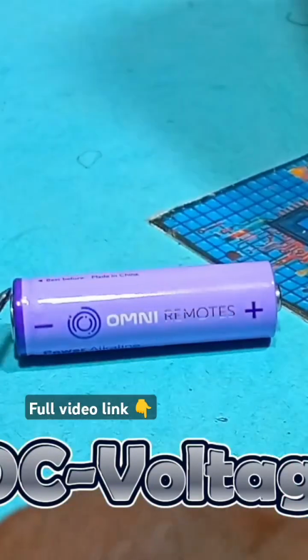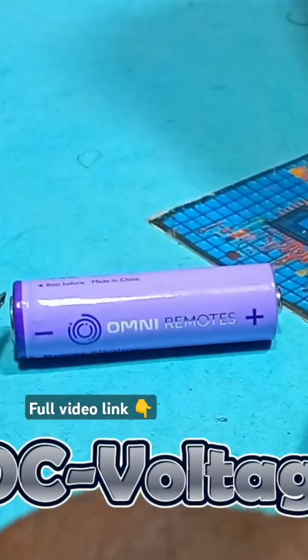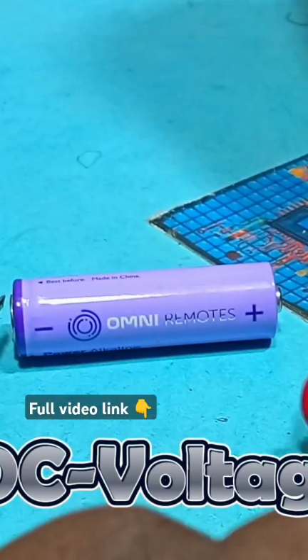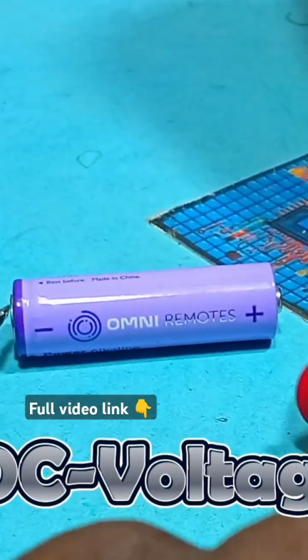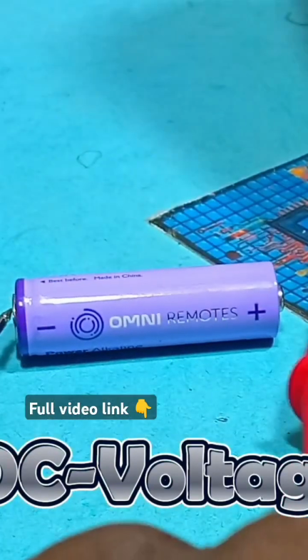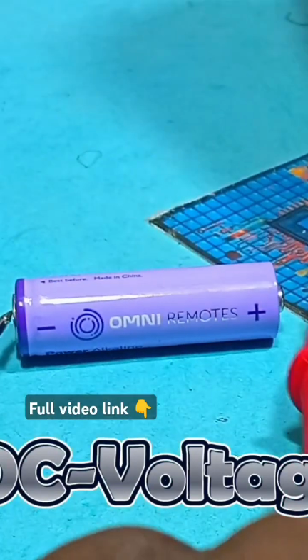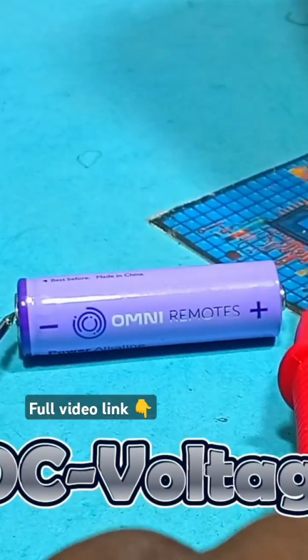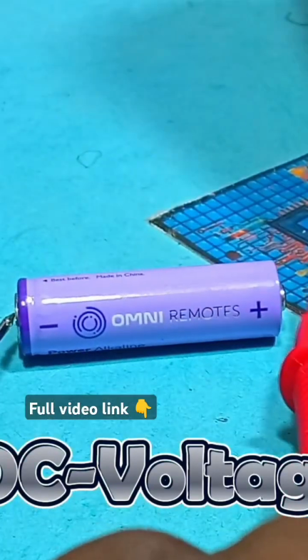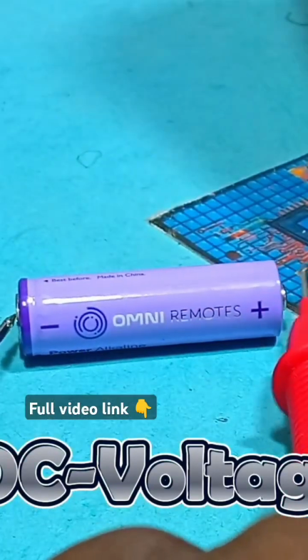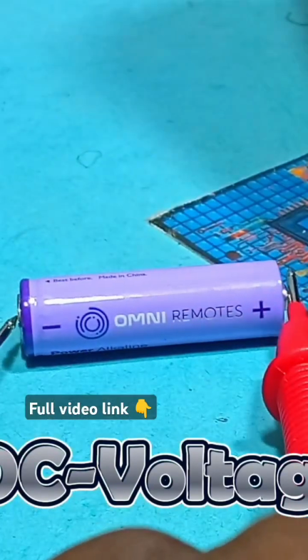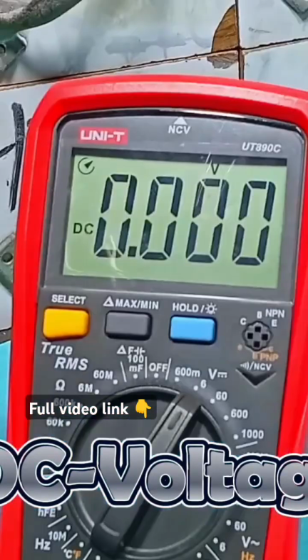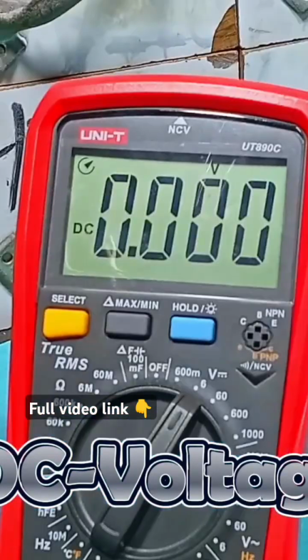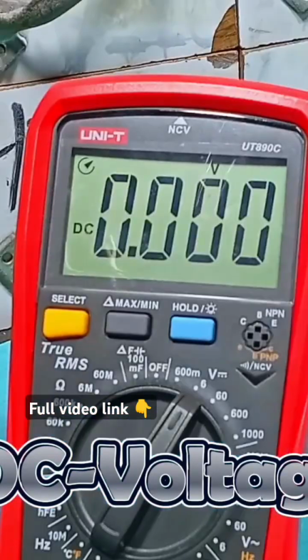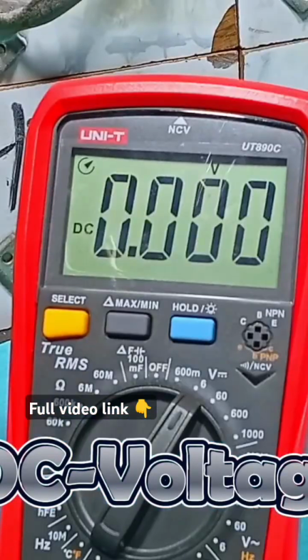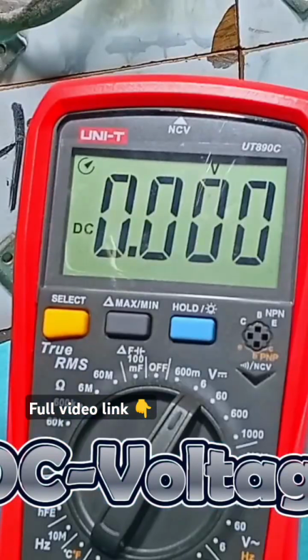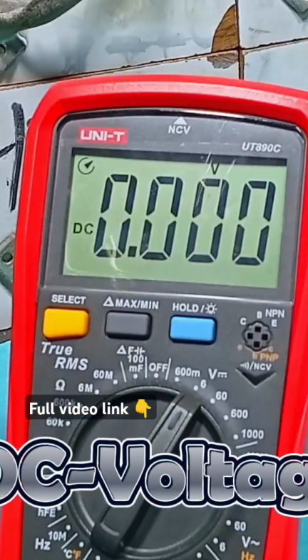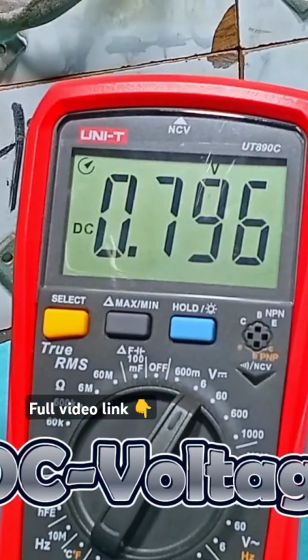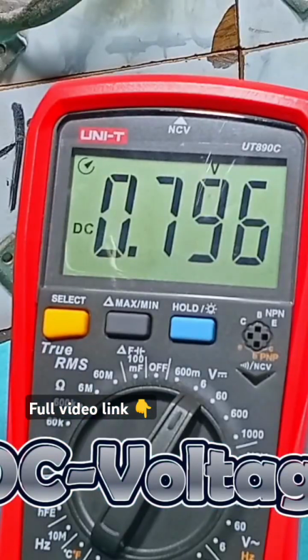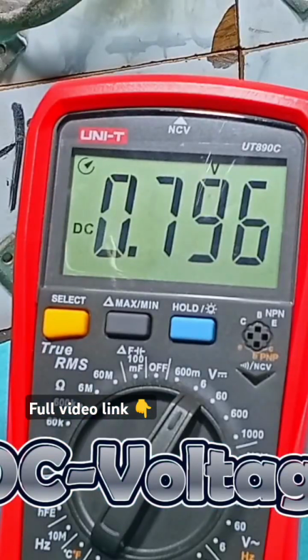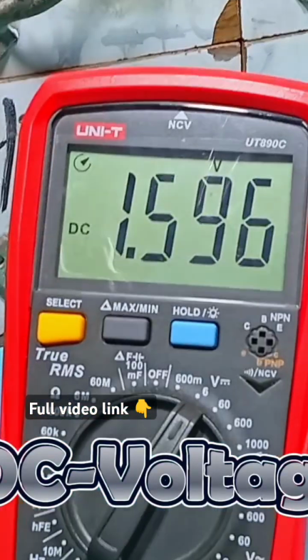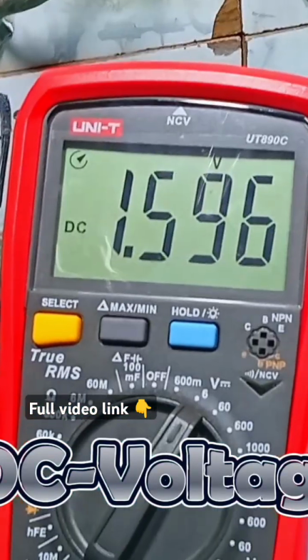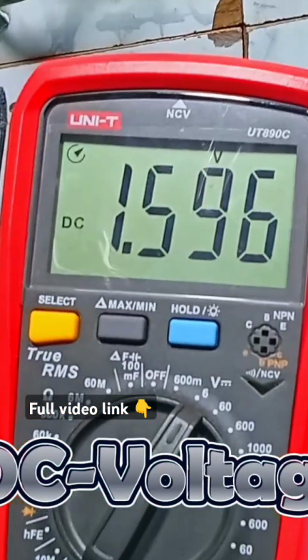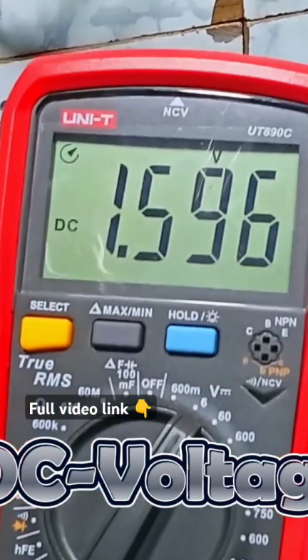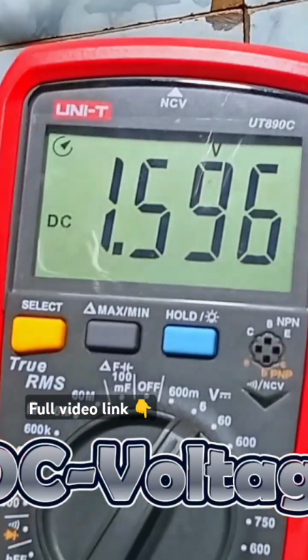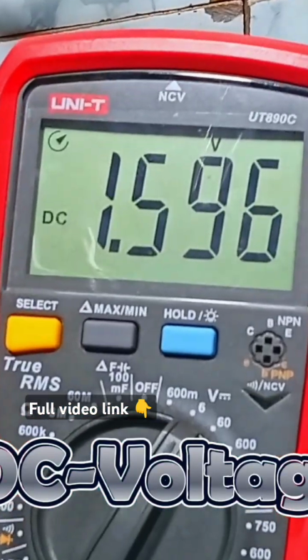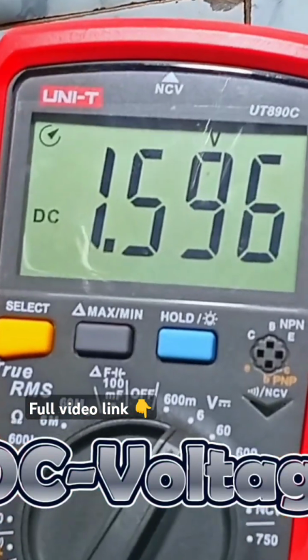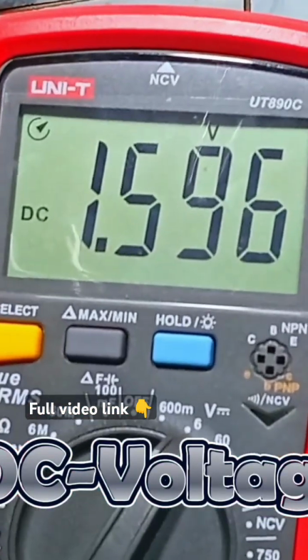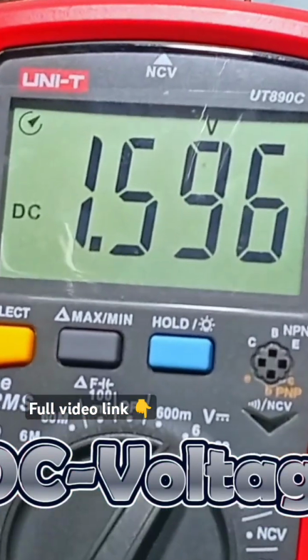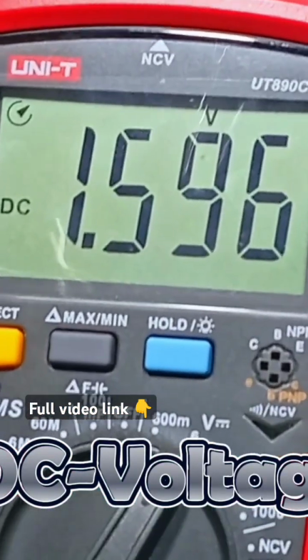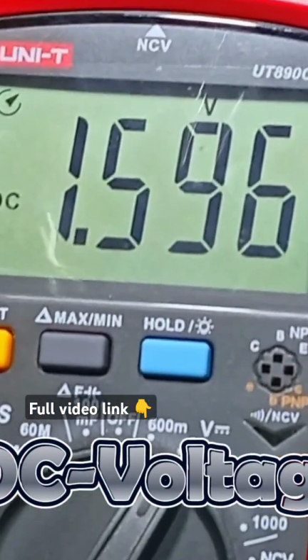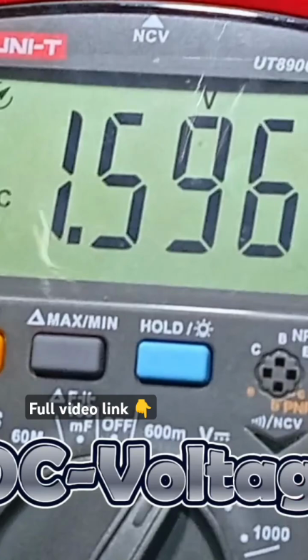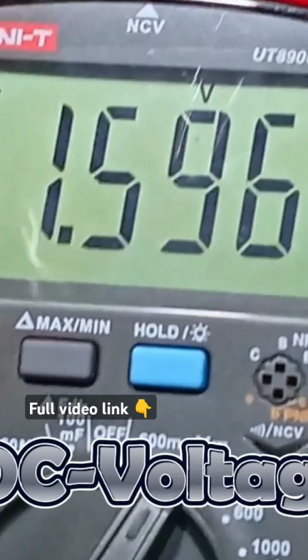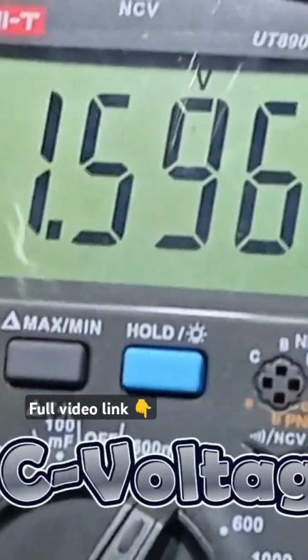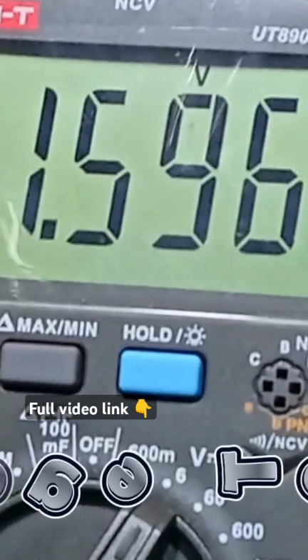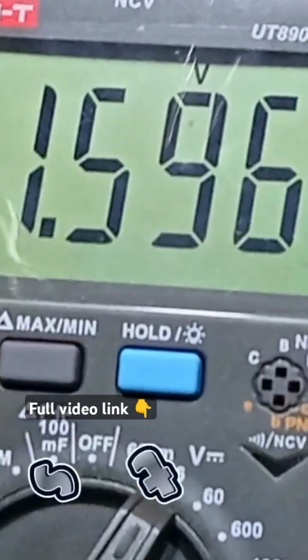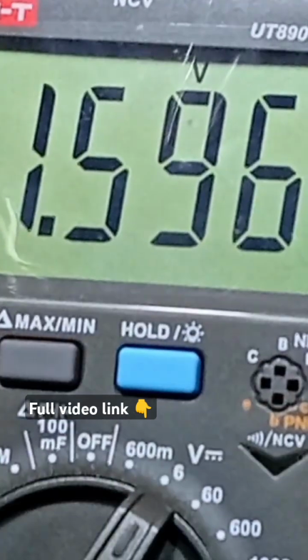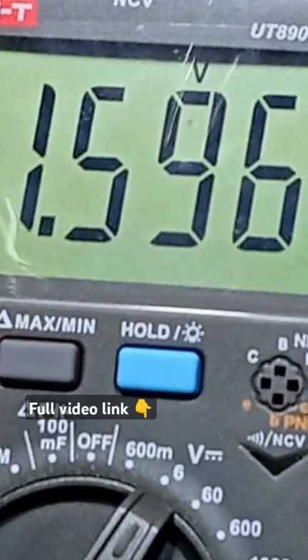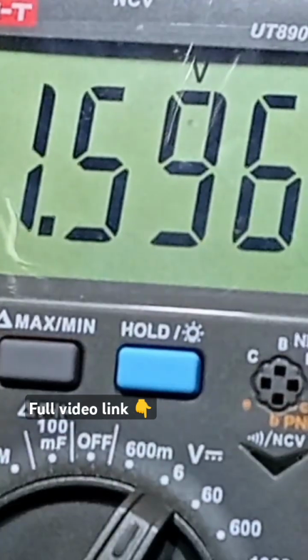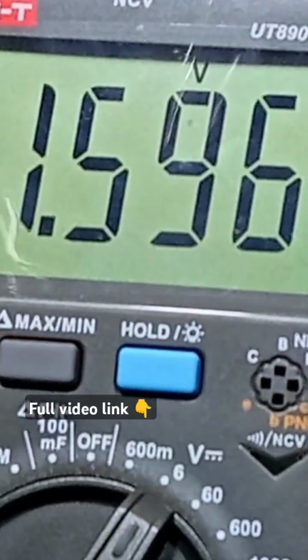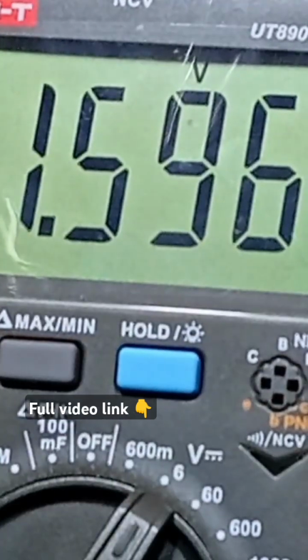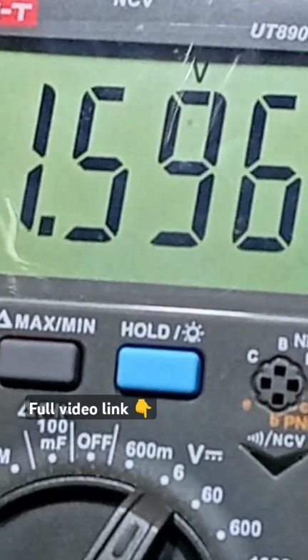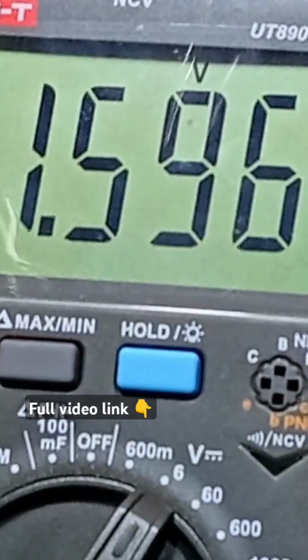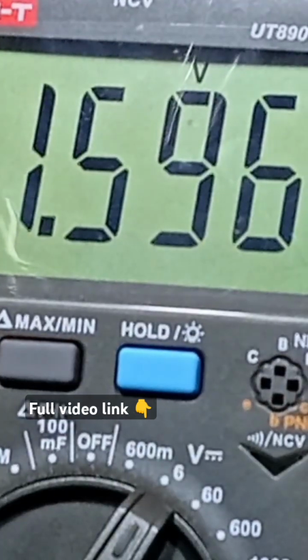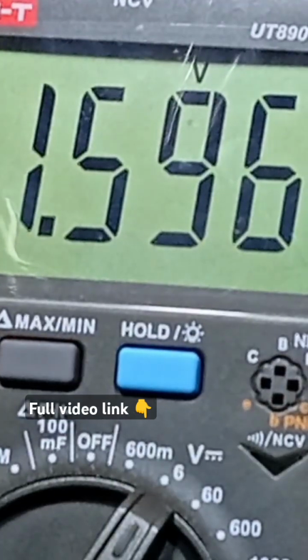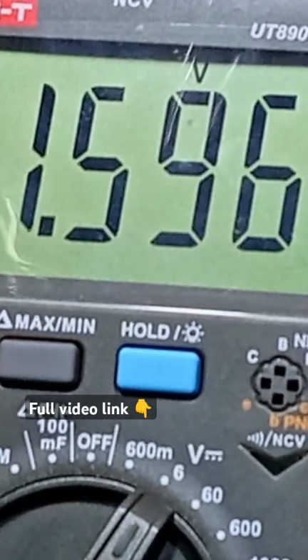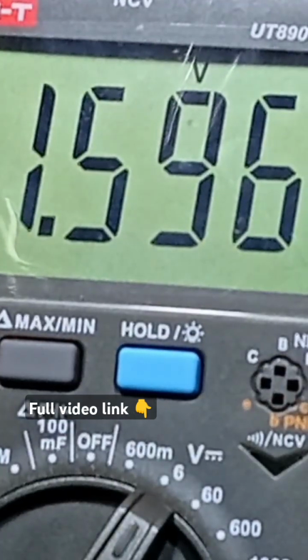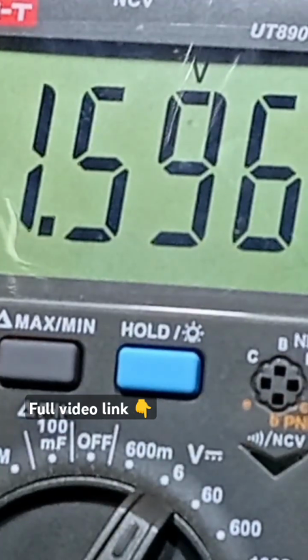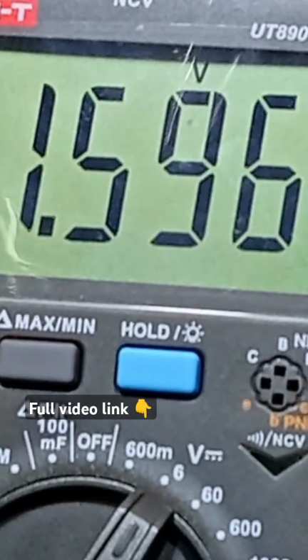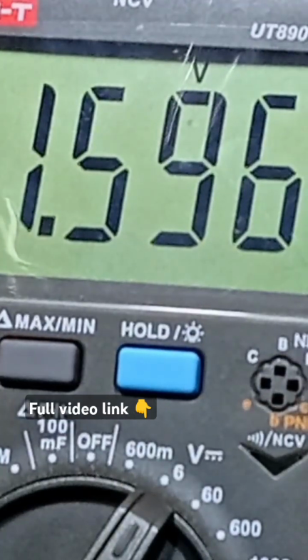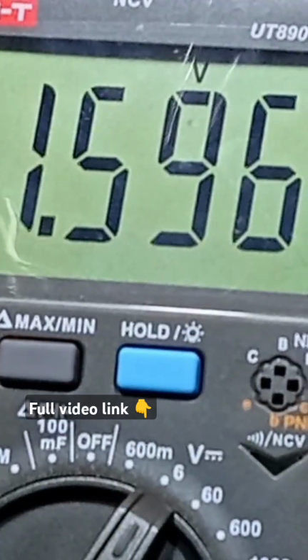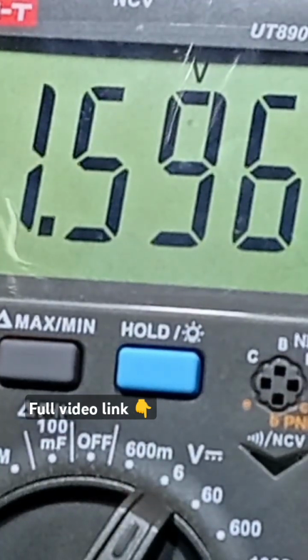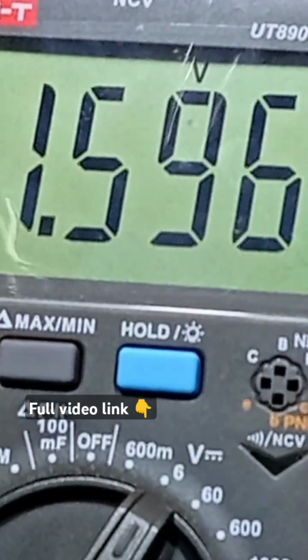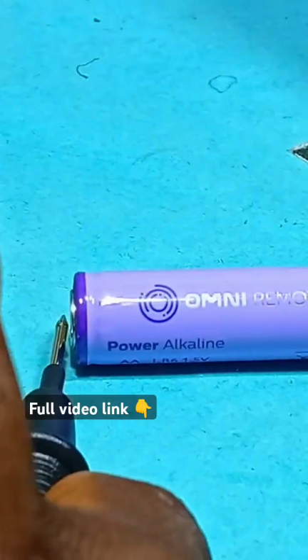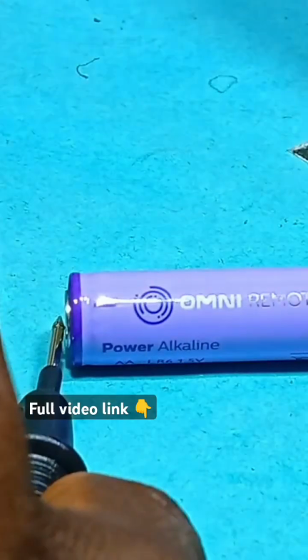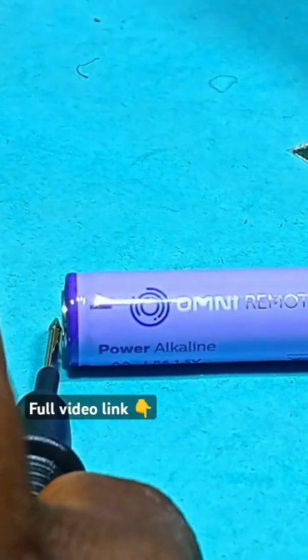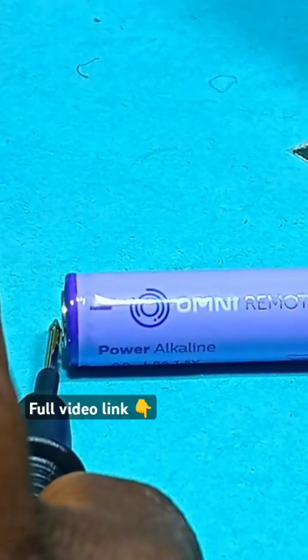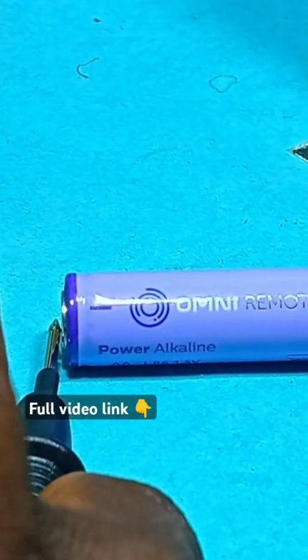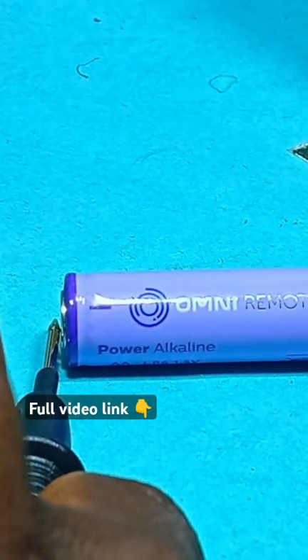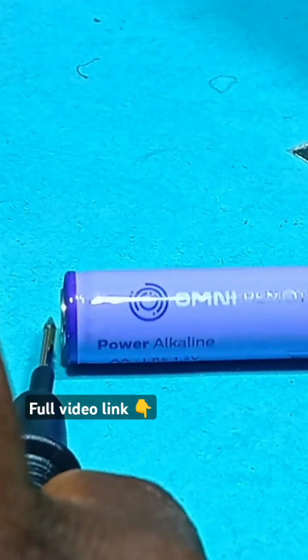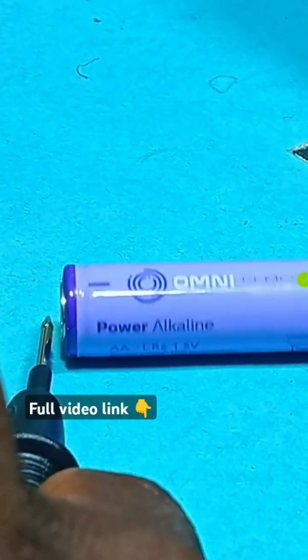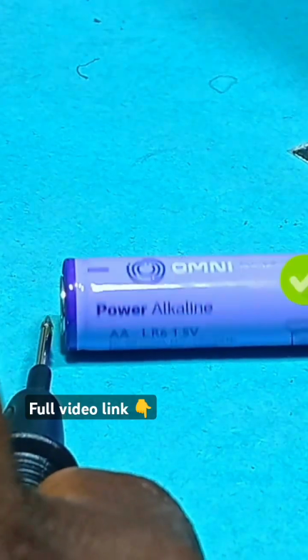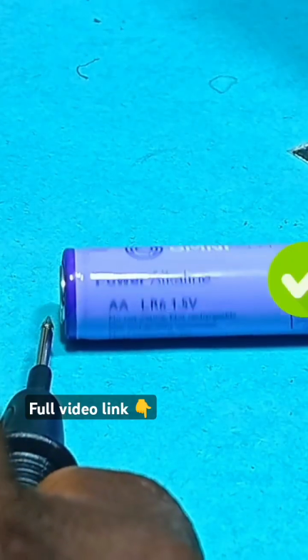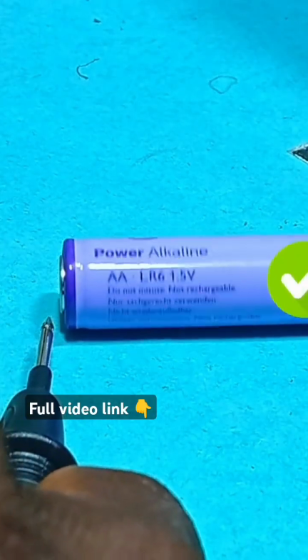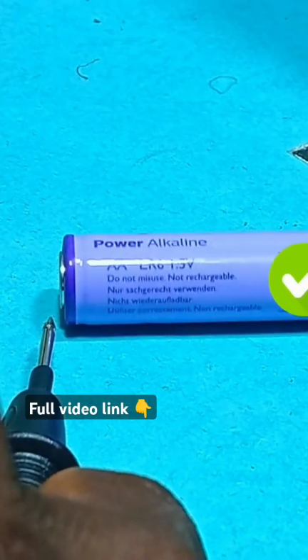Place your probes according to your battery polarity and we get a reading of 1.5V, which means our battery is in good condition.